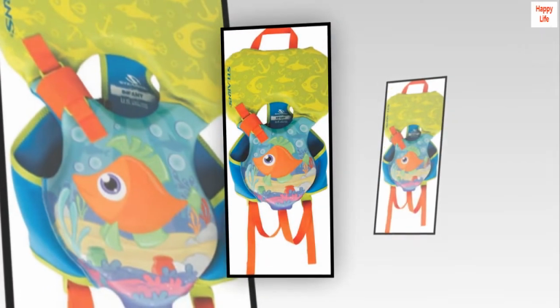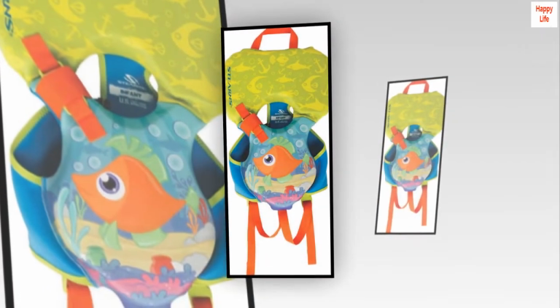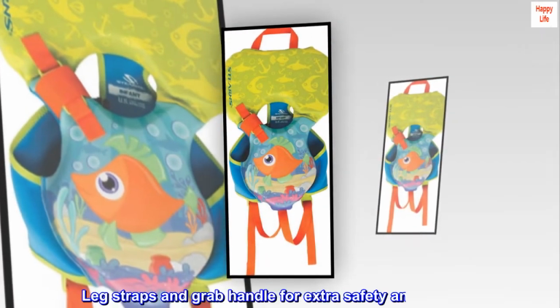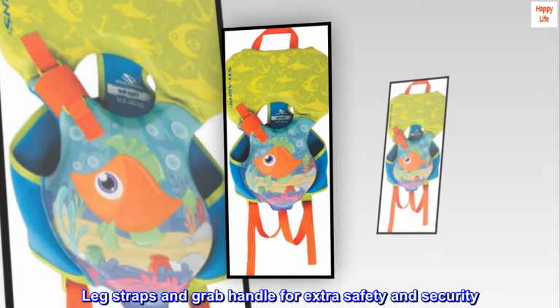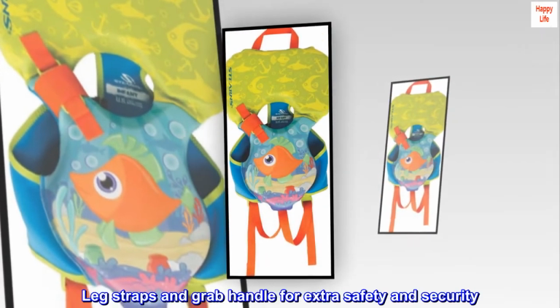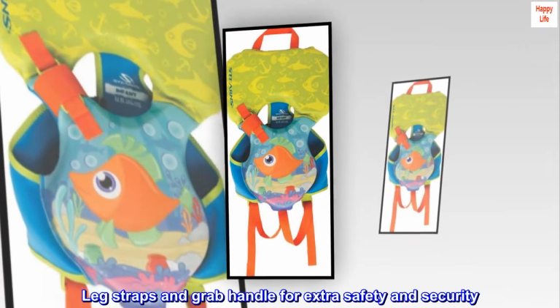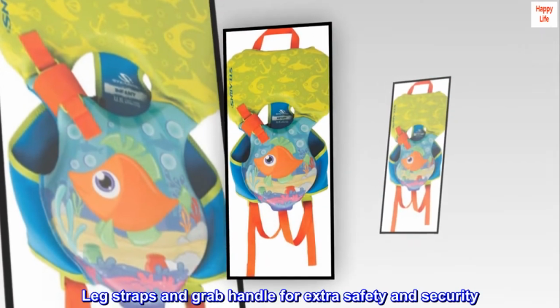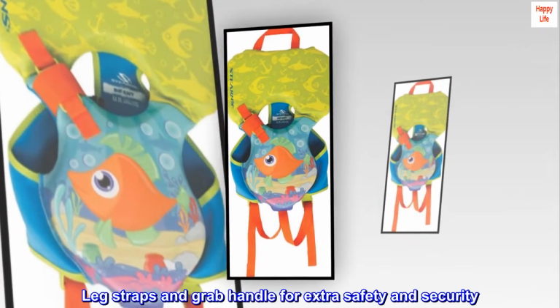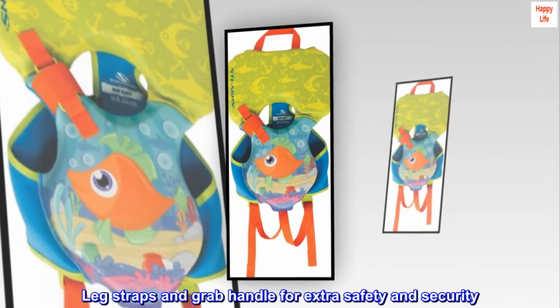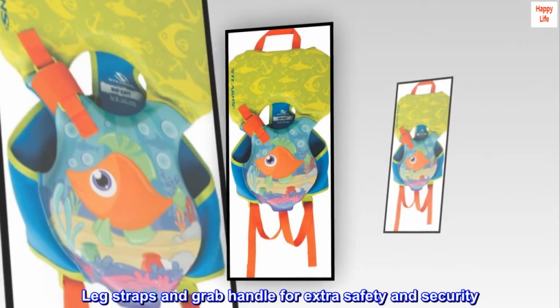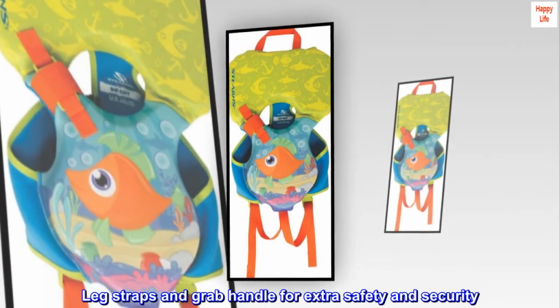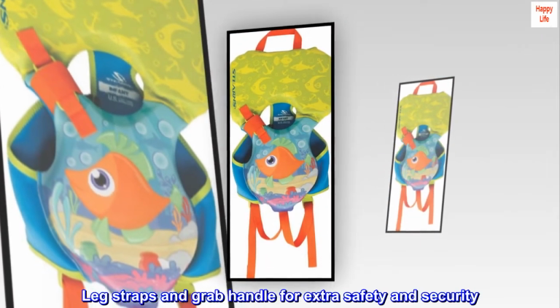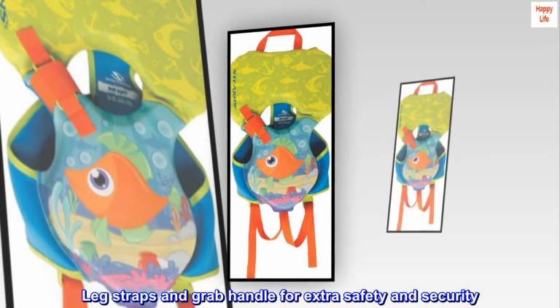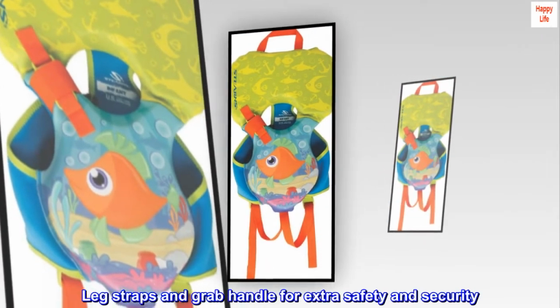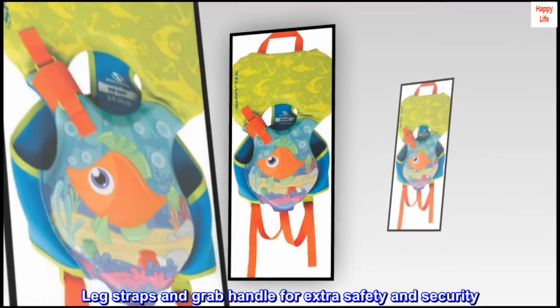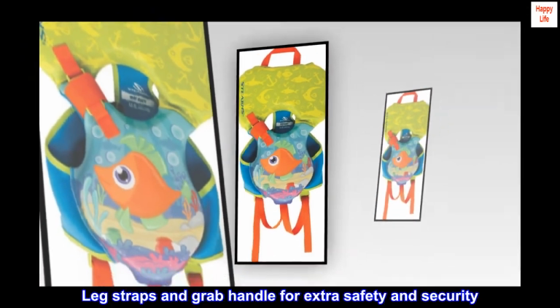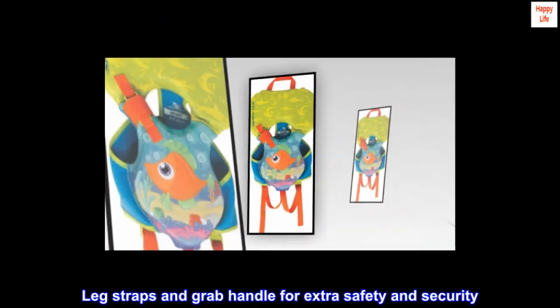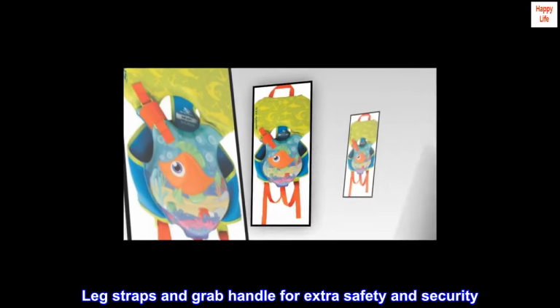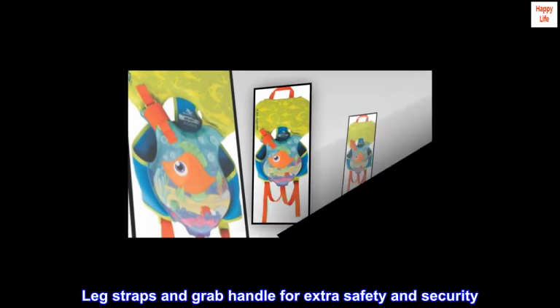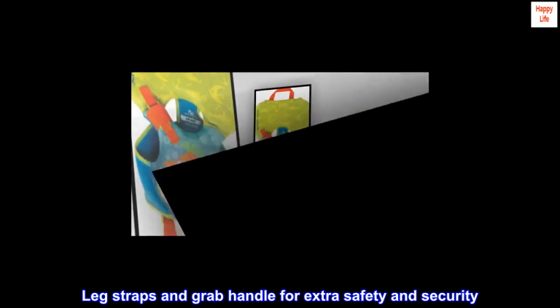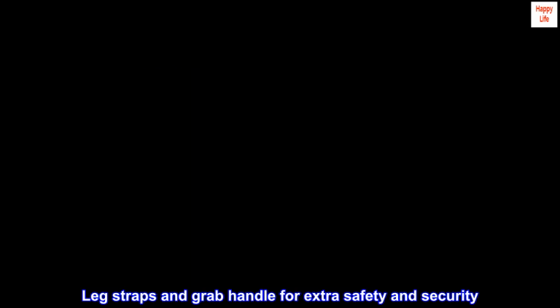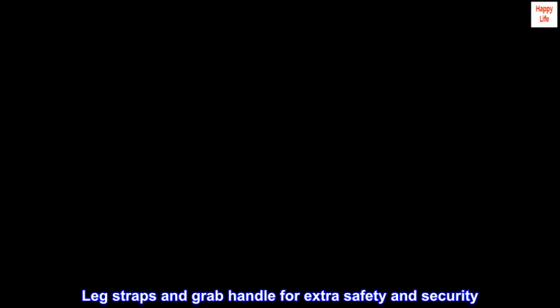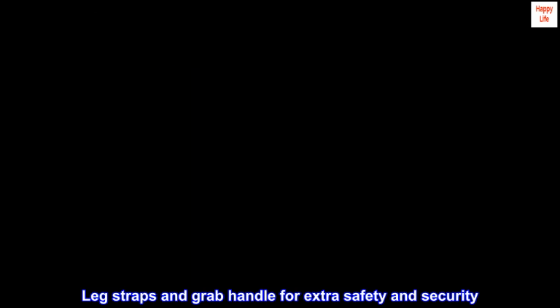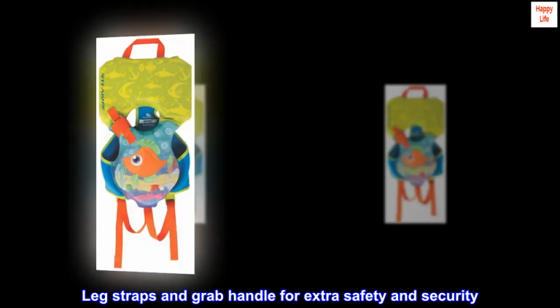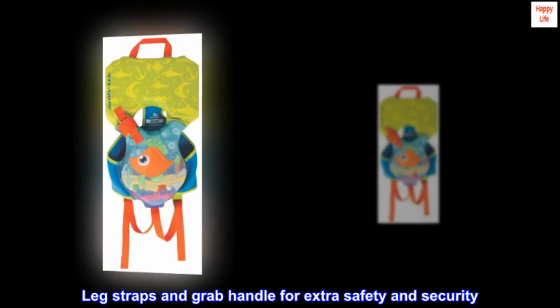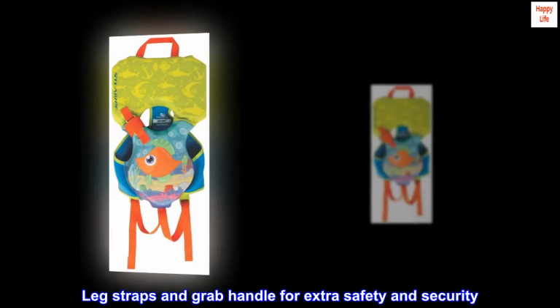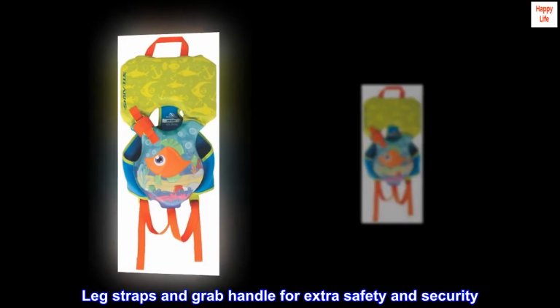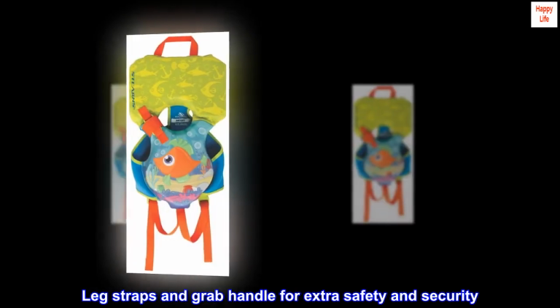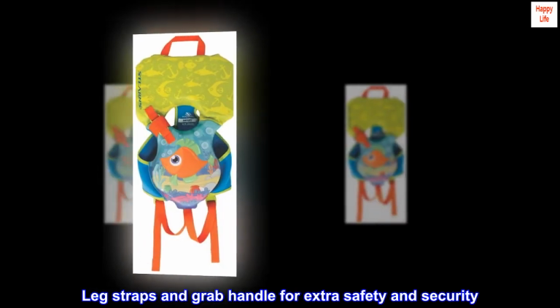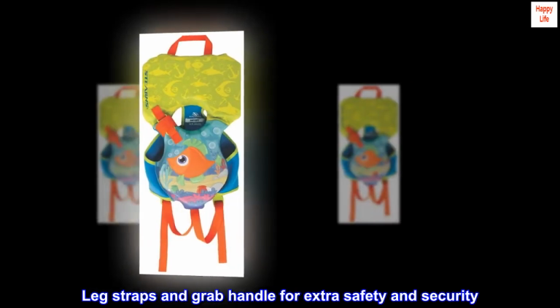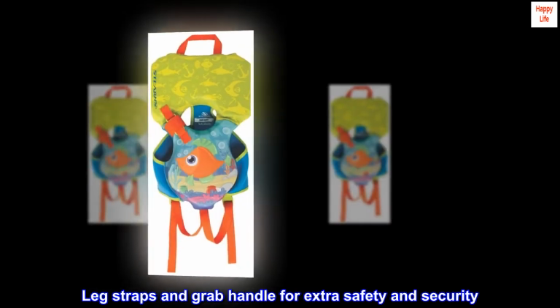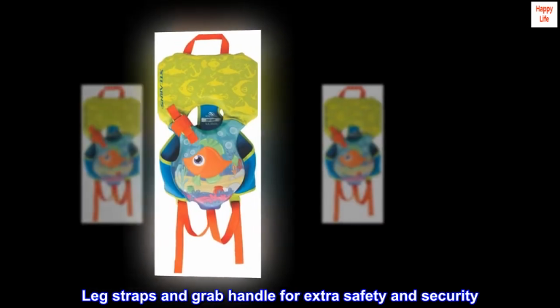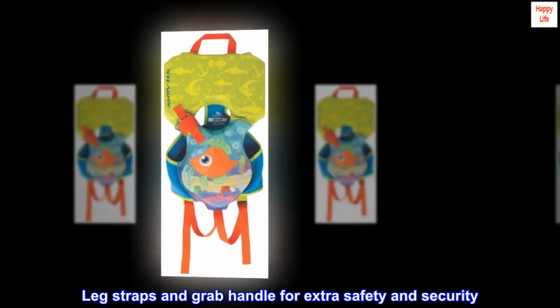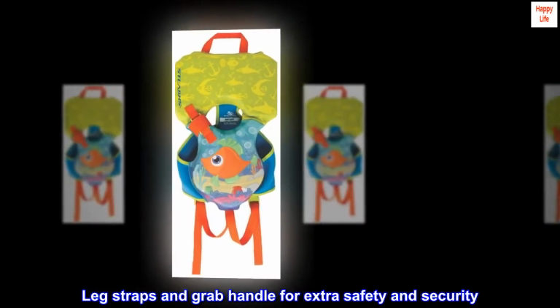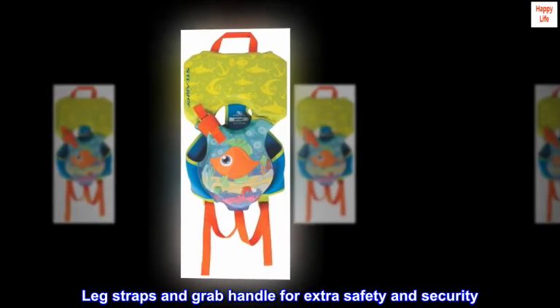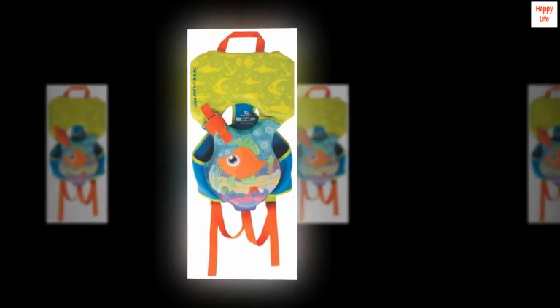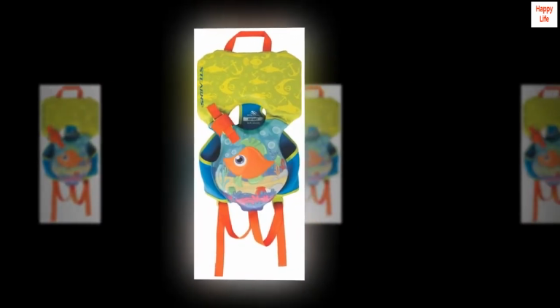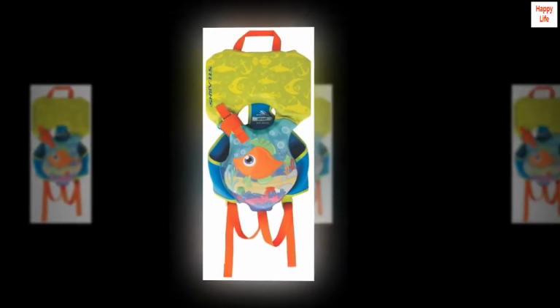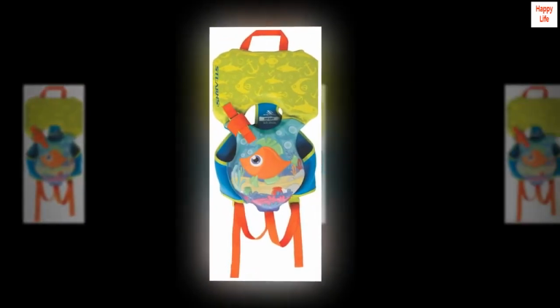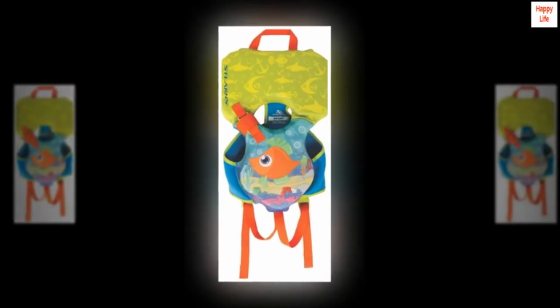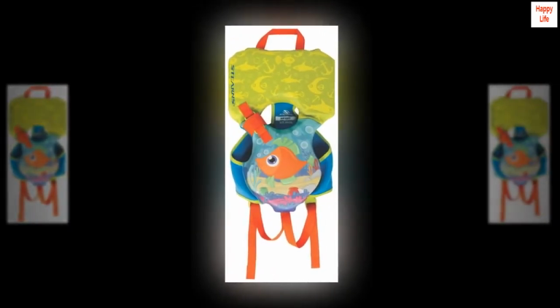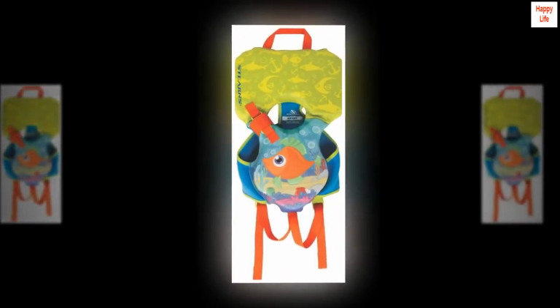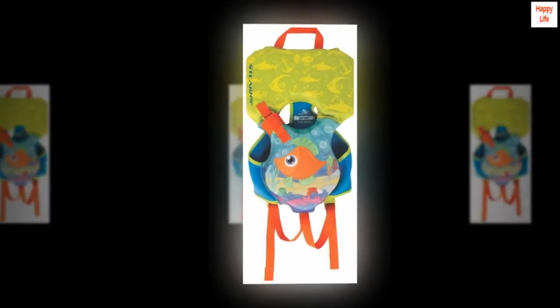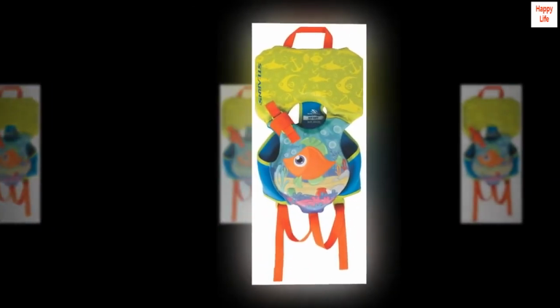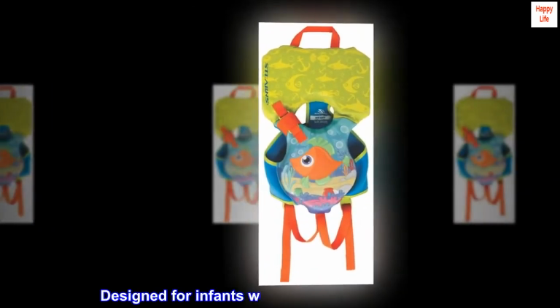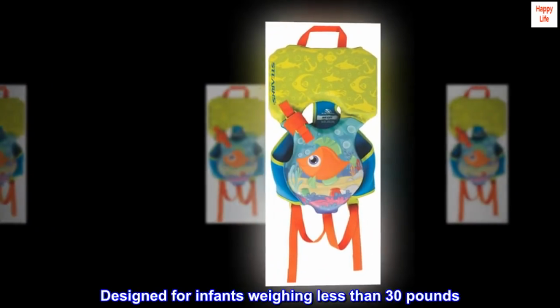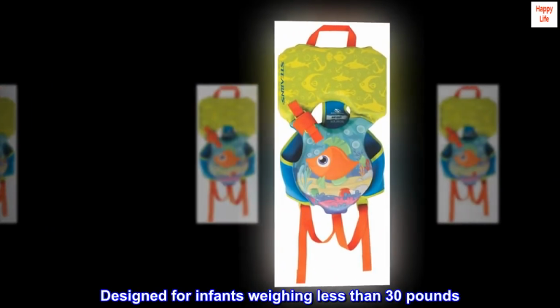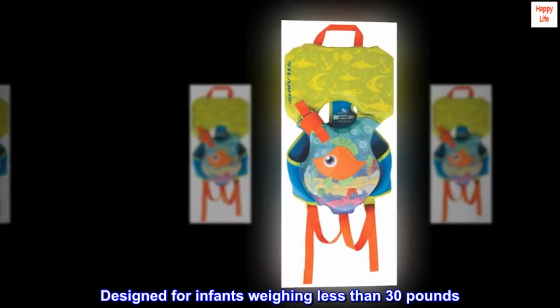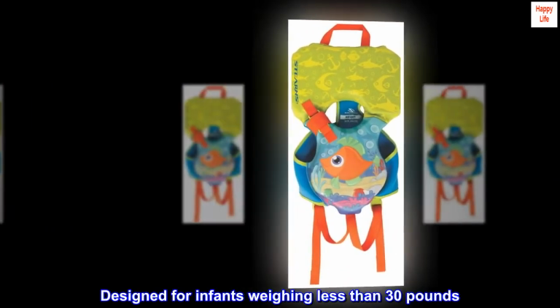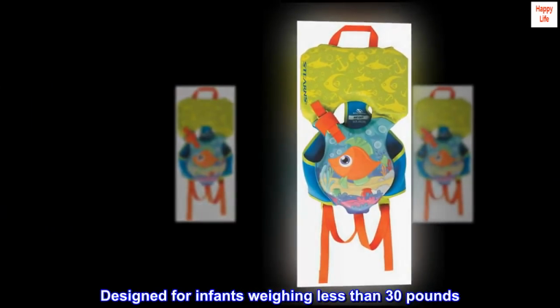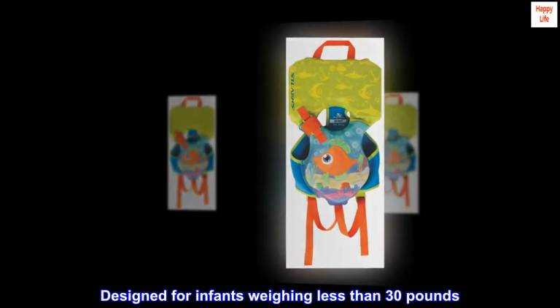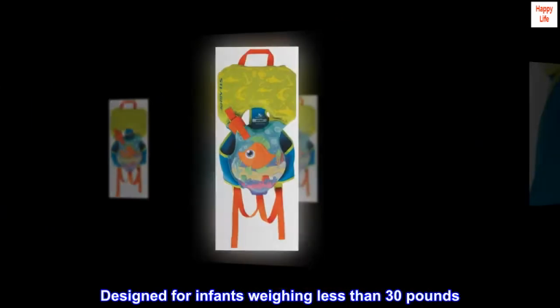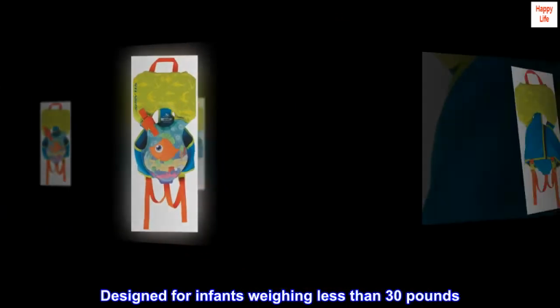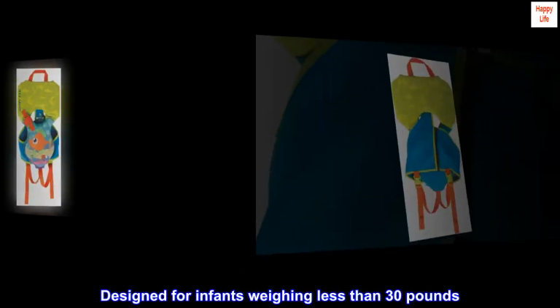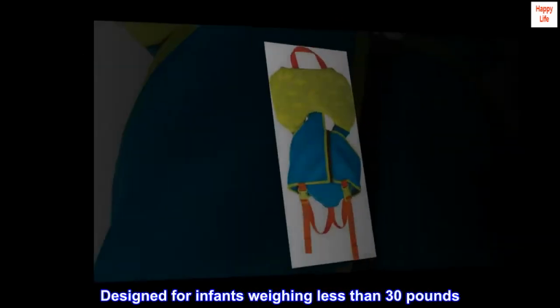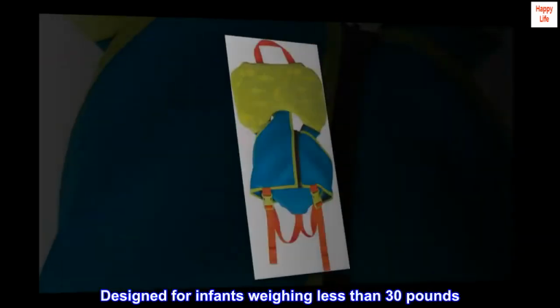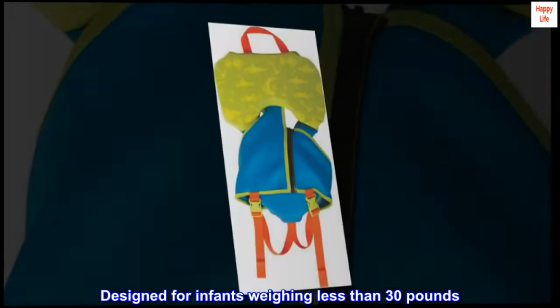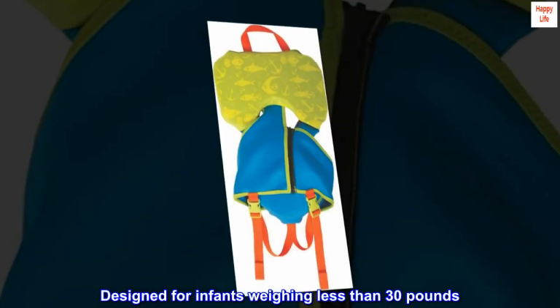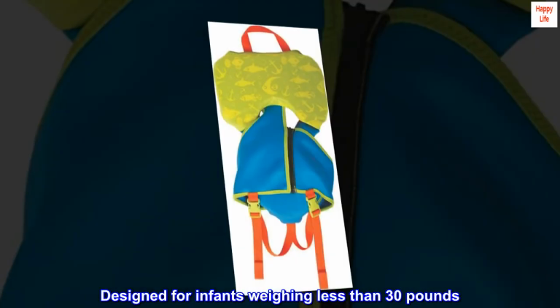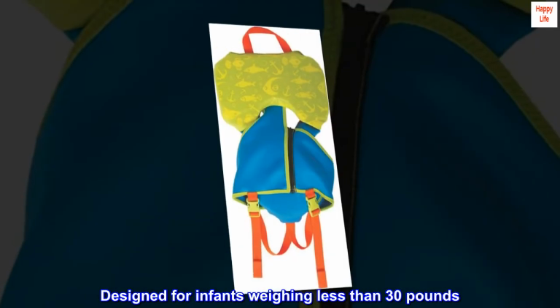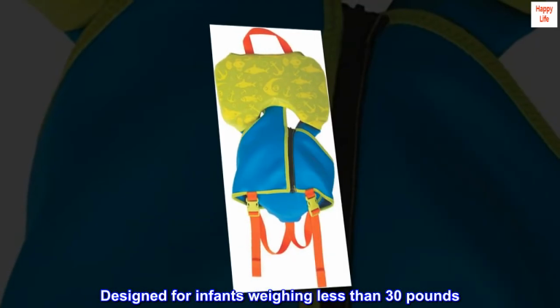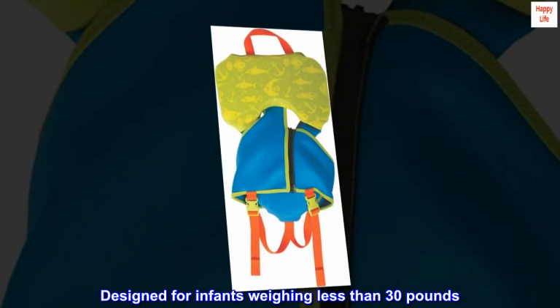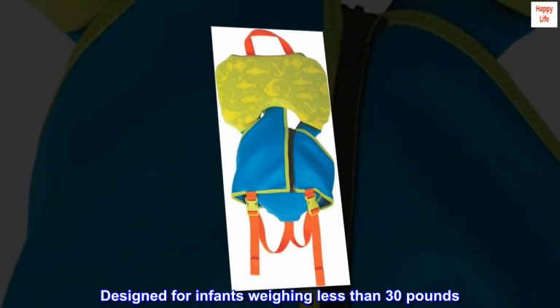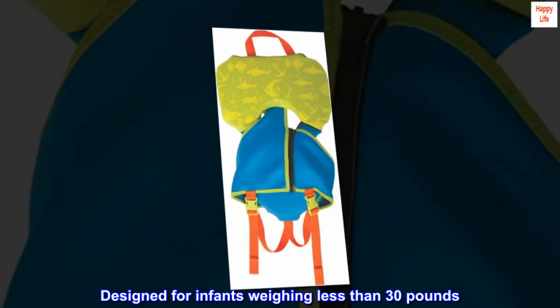Leg straps and grab handle for extra safety and security. Designed for infants weighing less than 30 pounds.